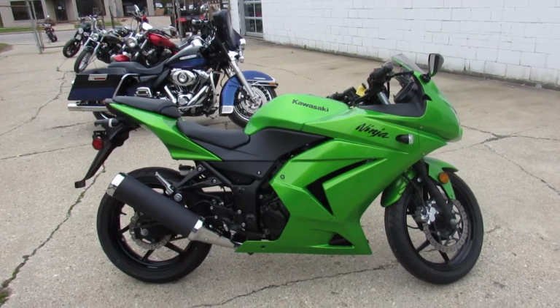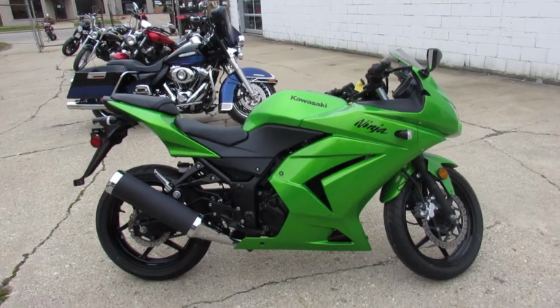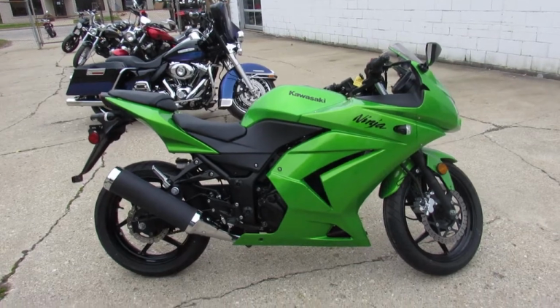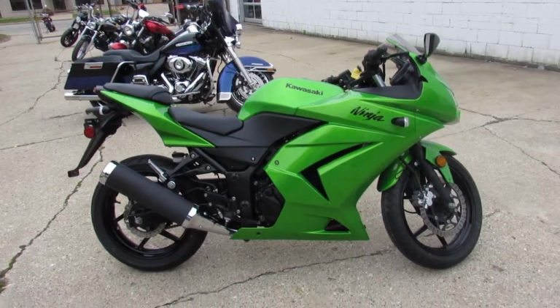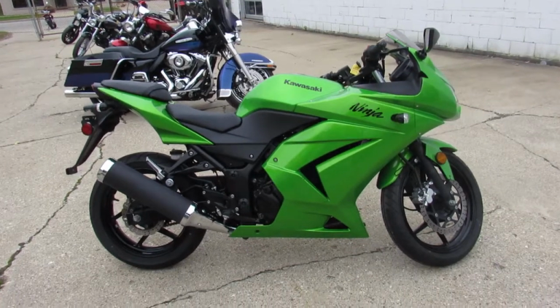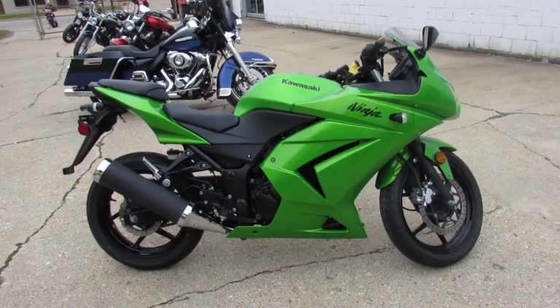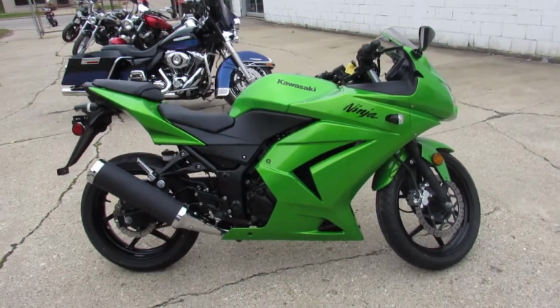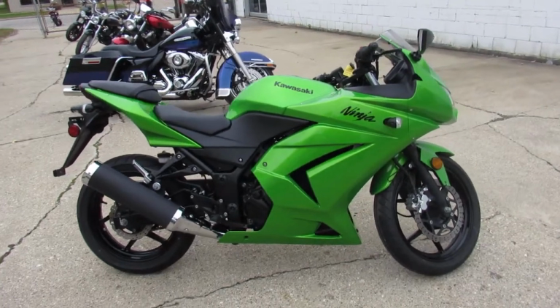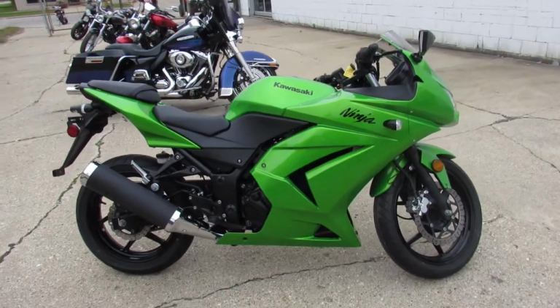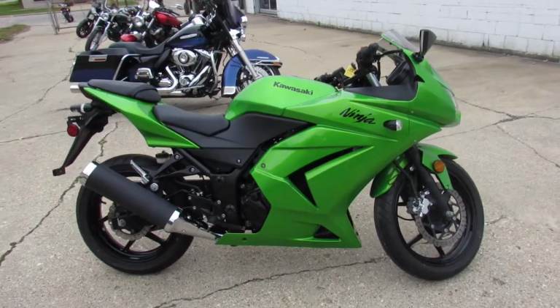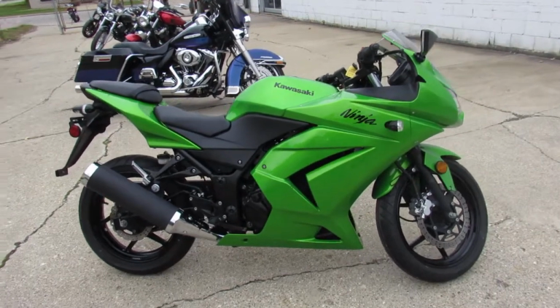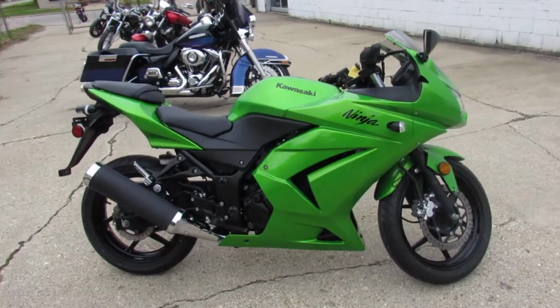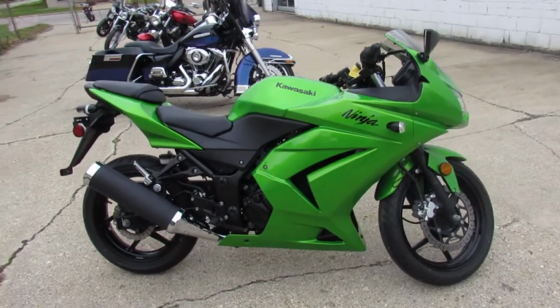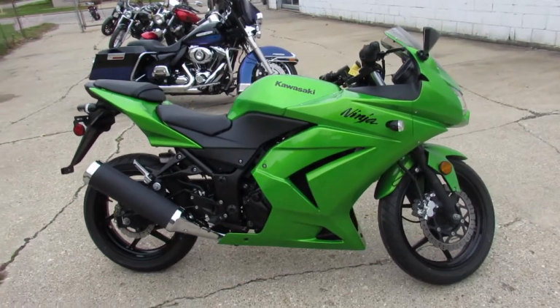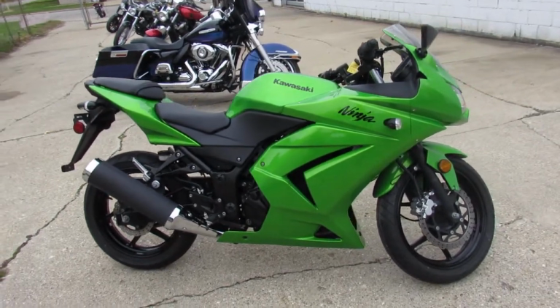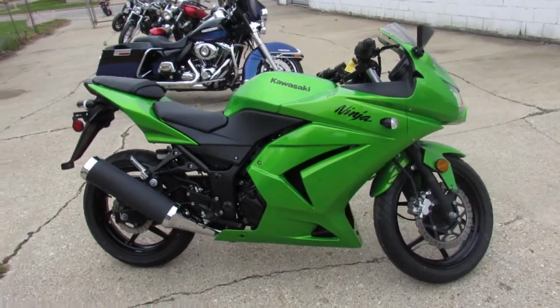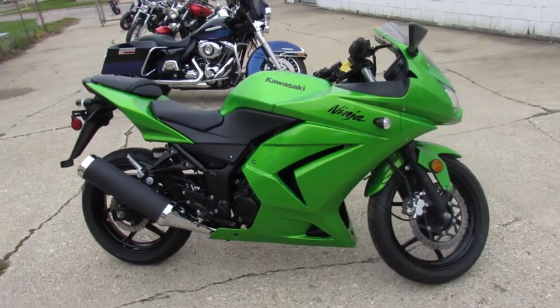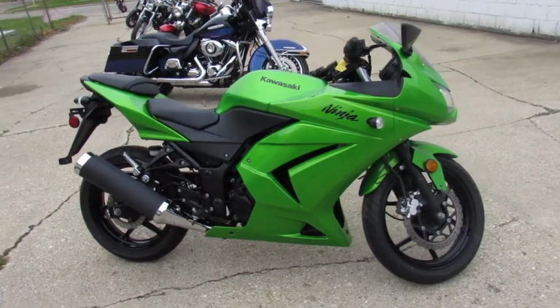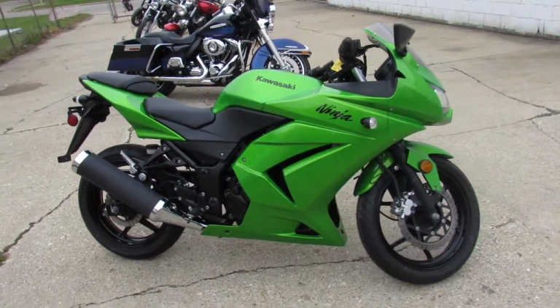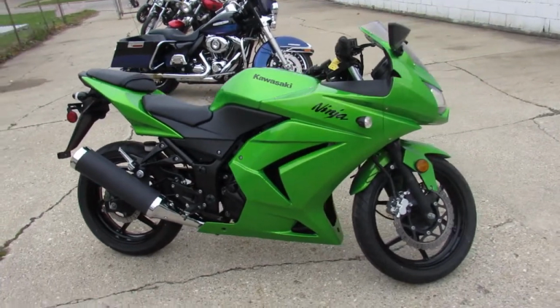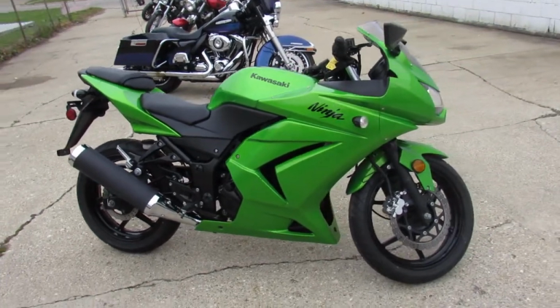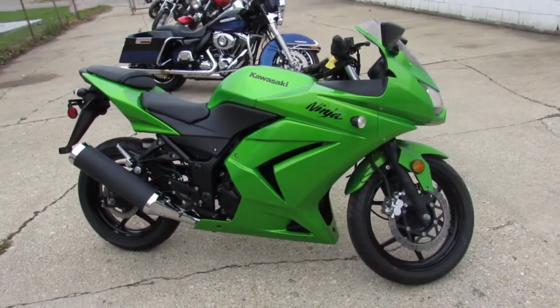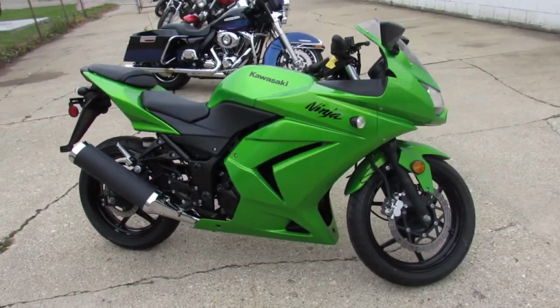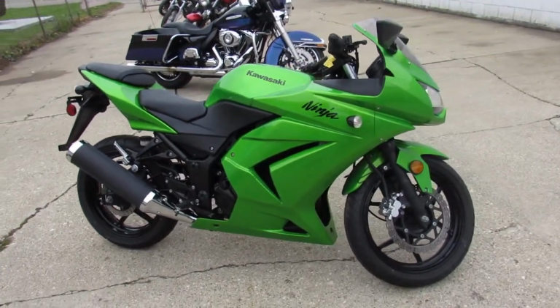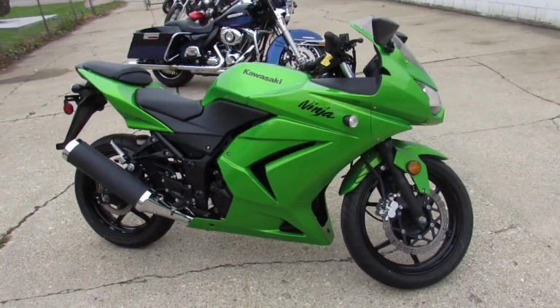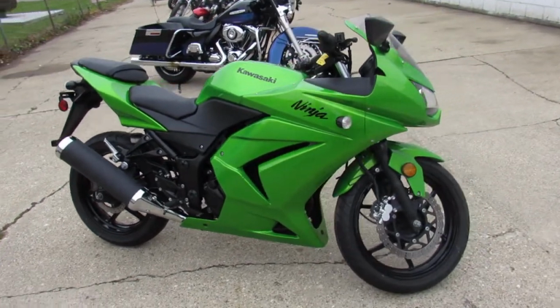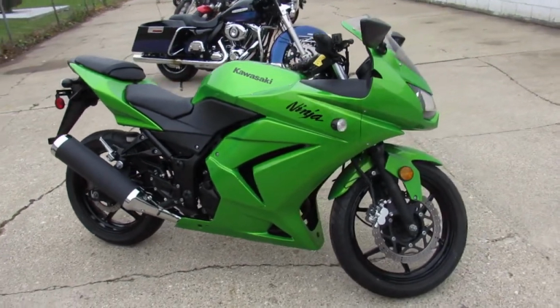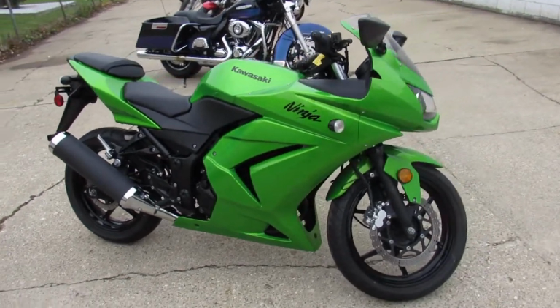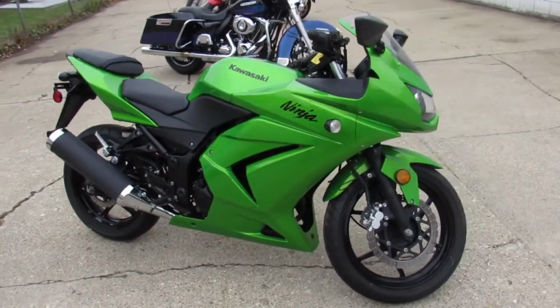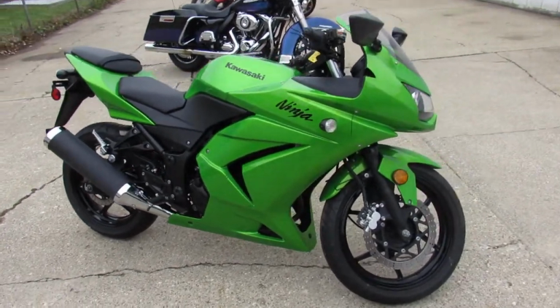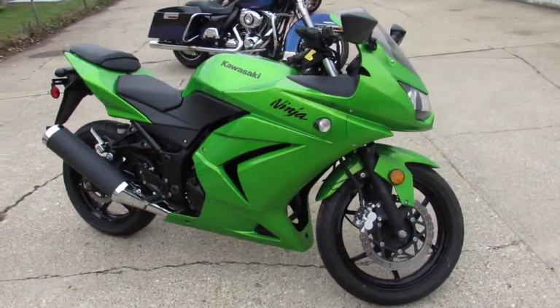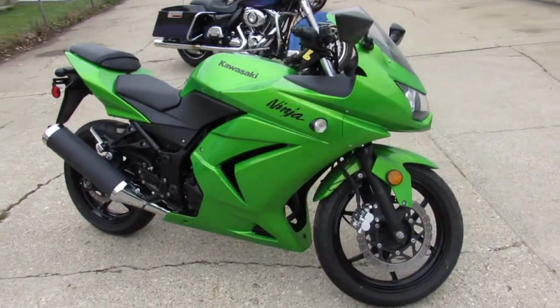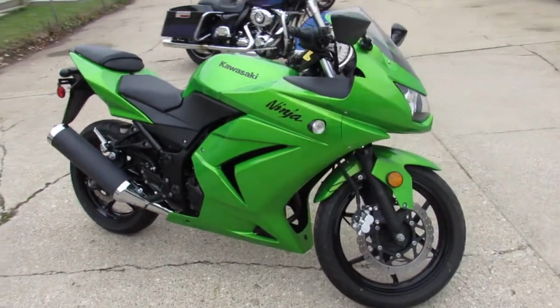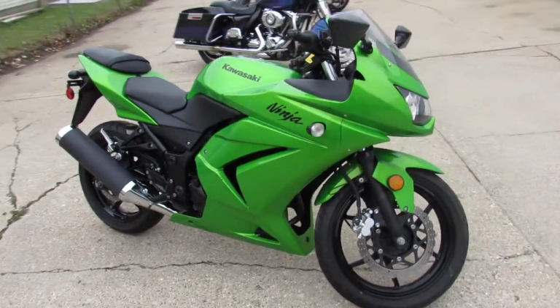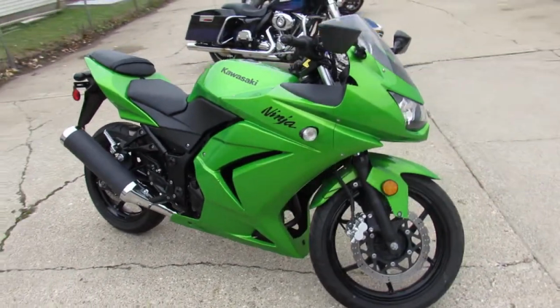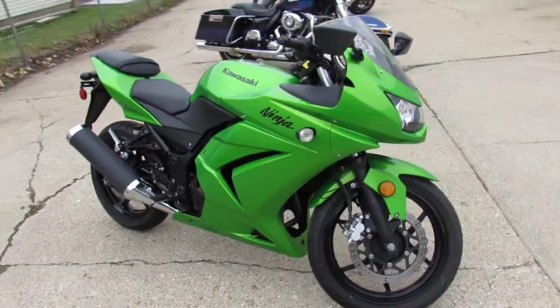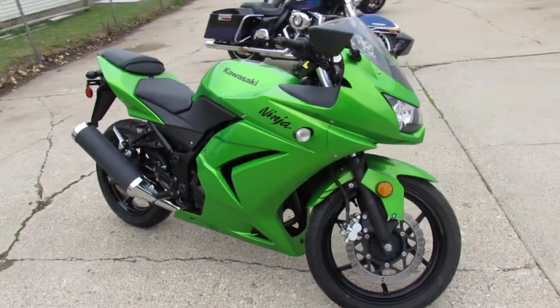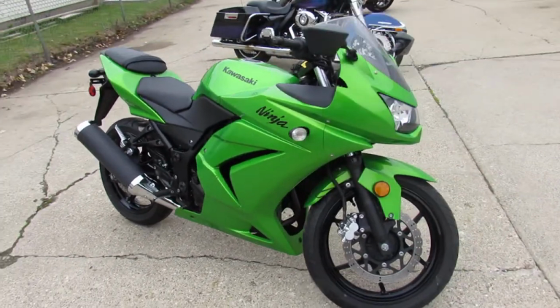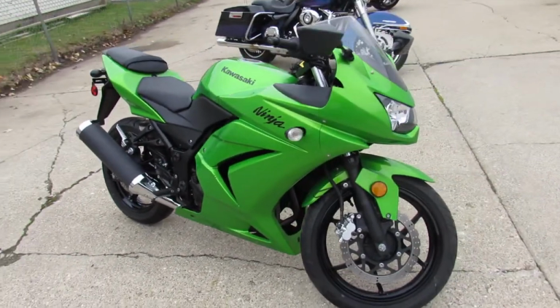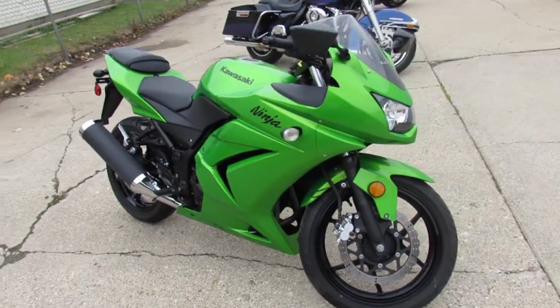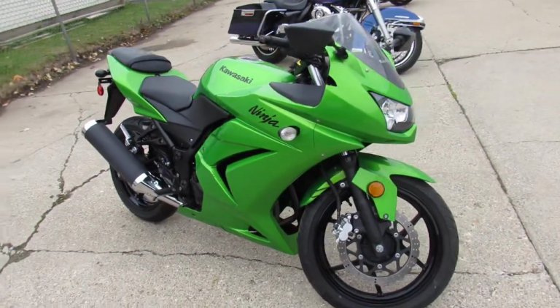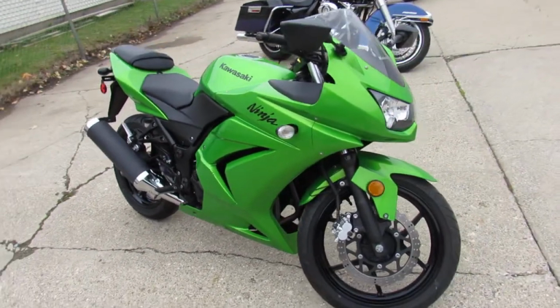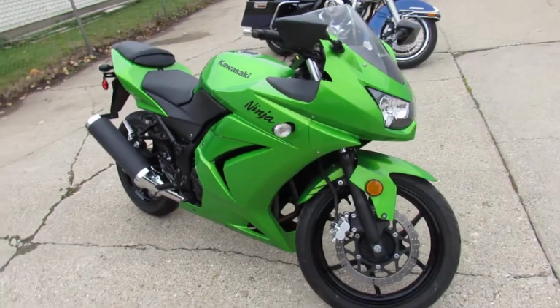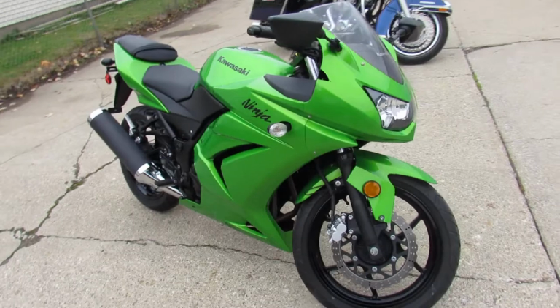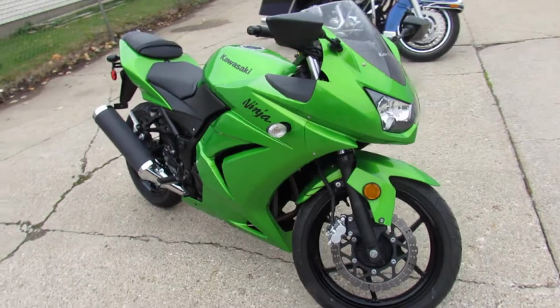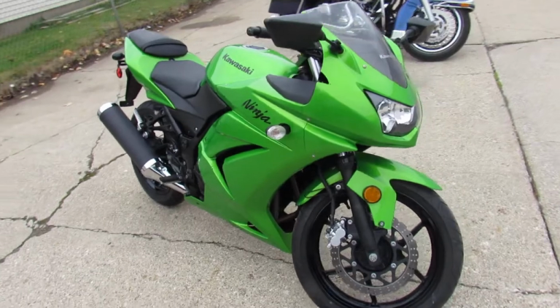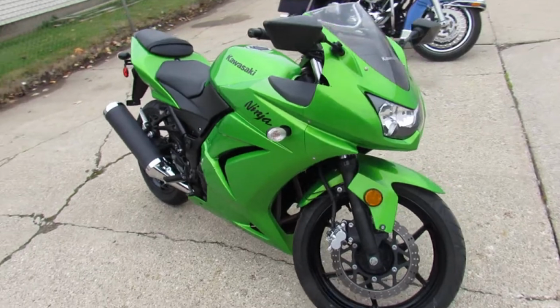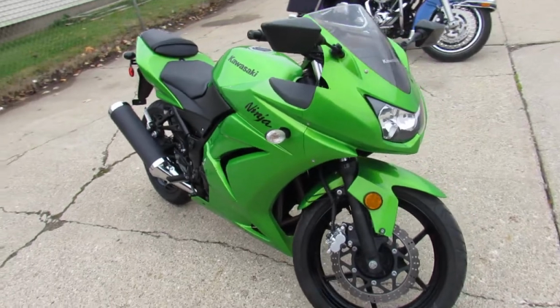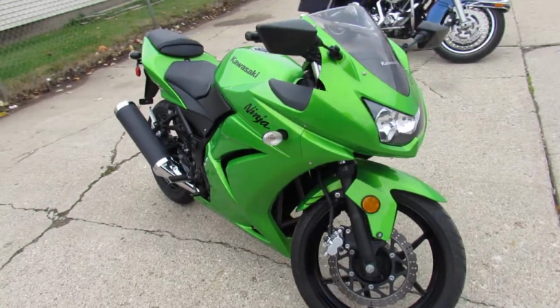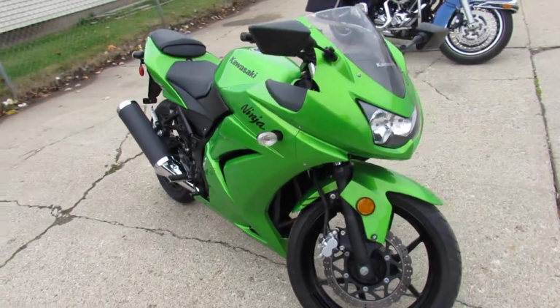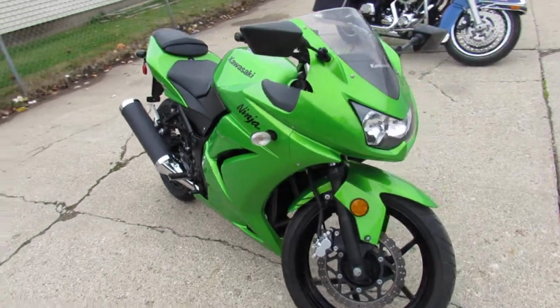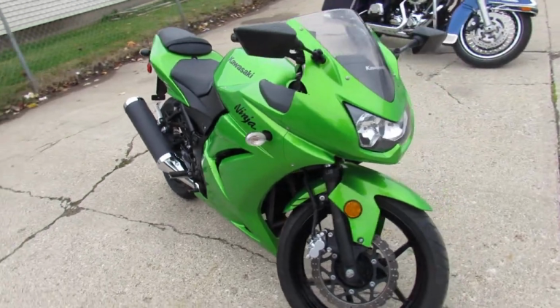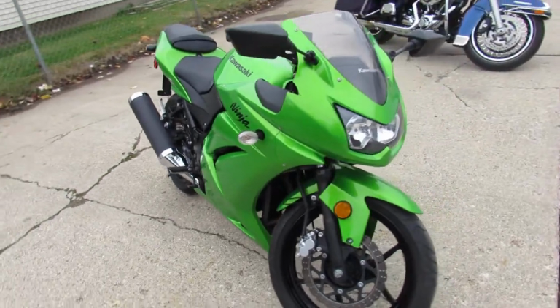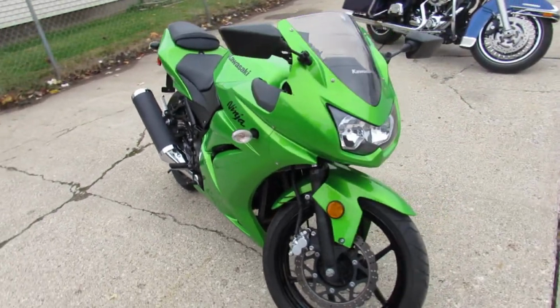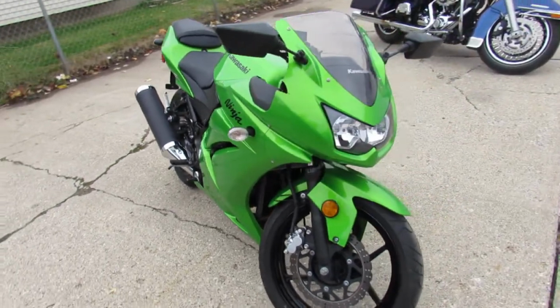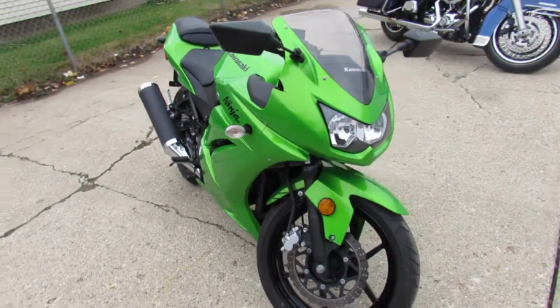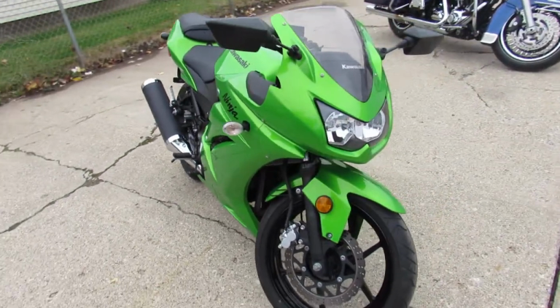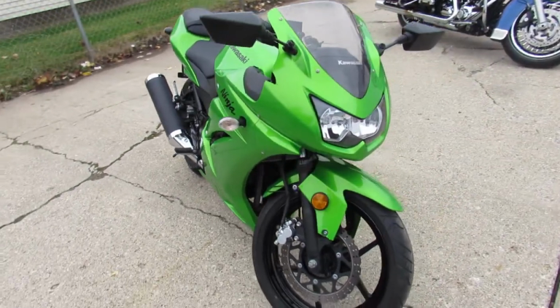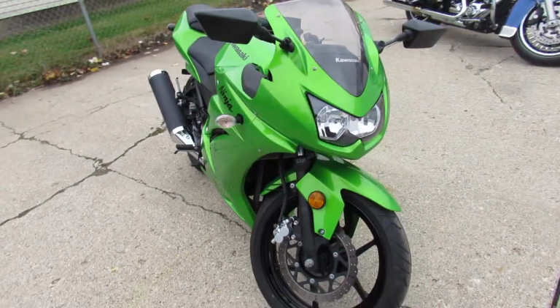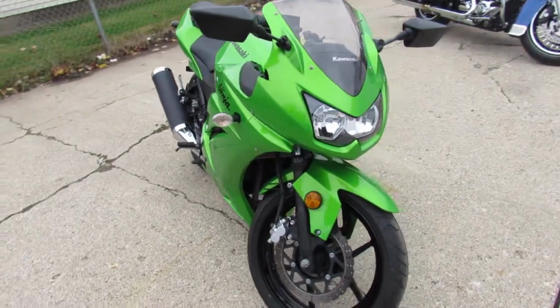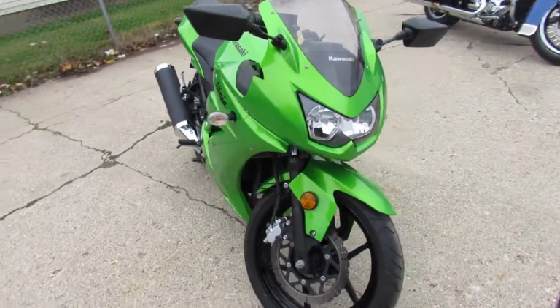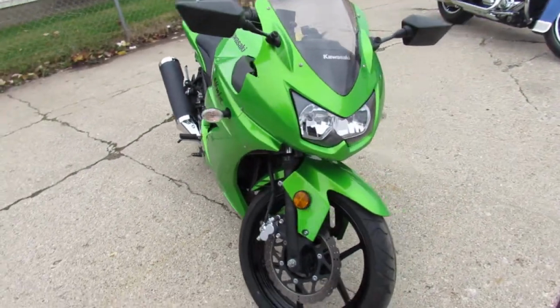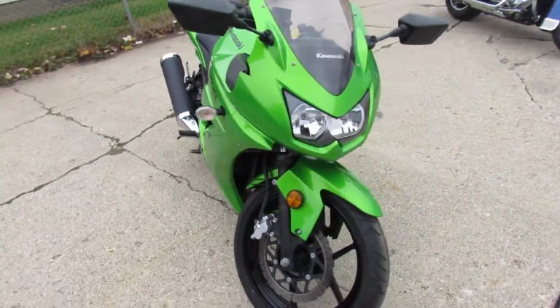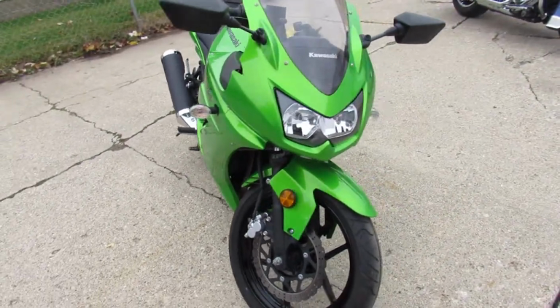Hey guys, Approval Powersports doing some videos on the used bikes we got in stock. Over 400 used bikes in the showroom to choose from.